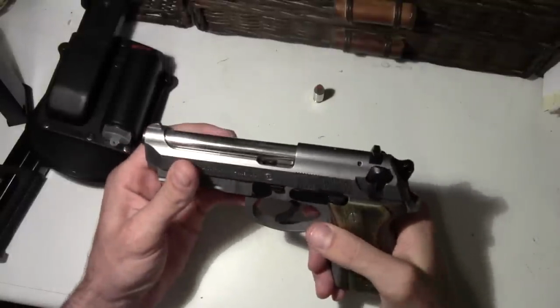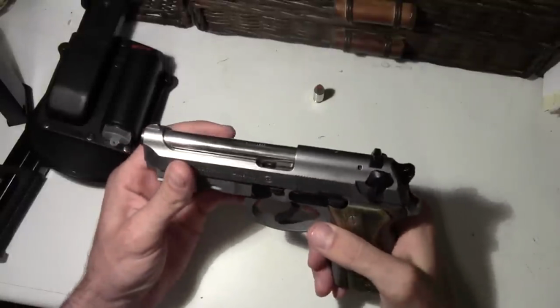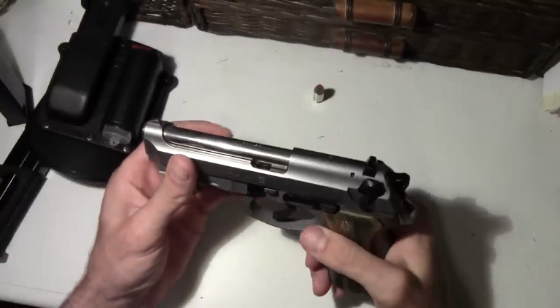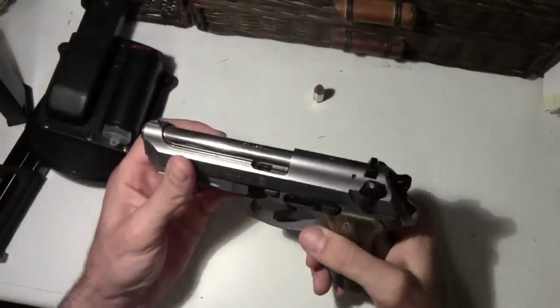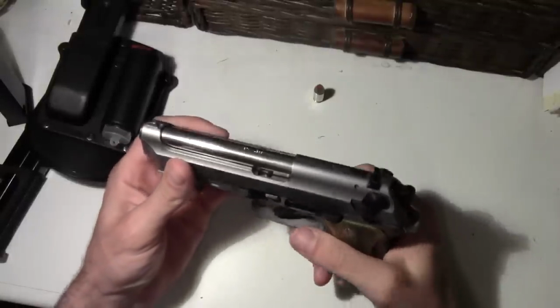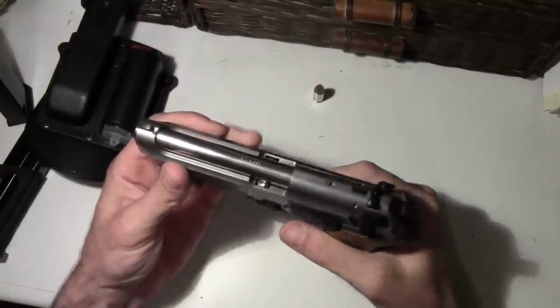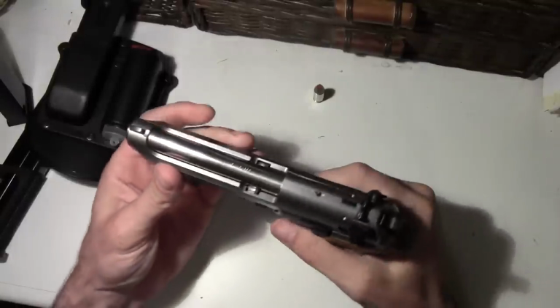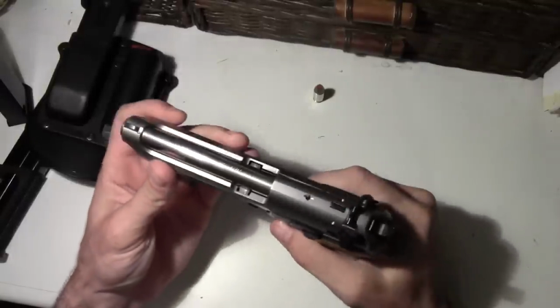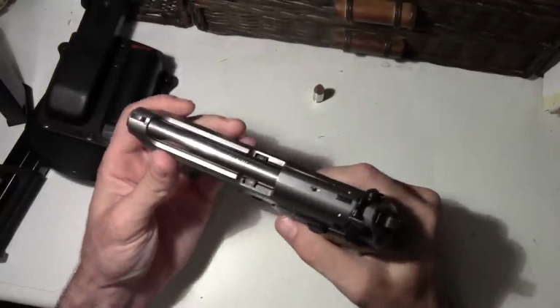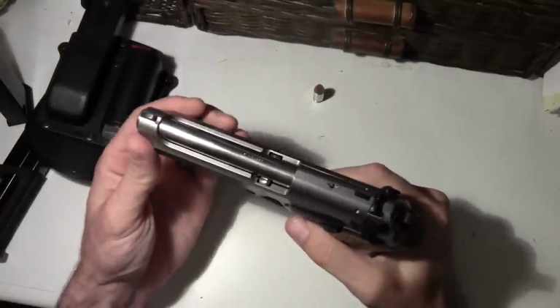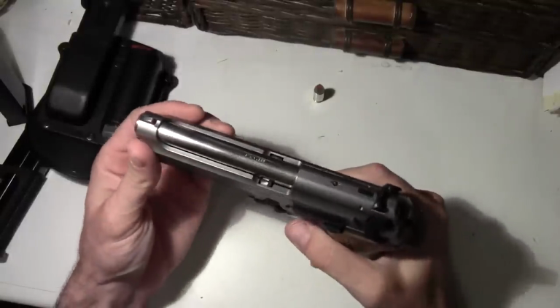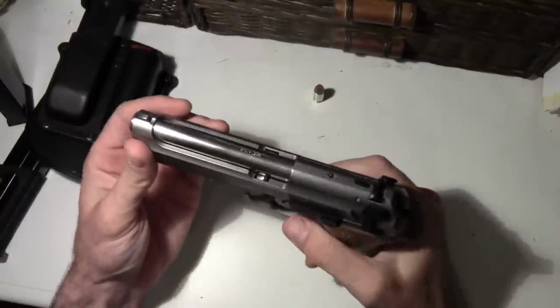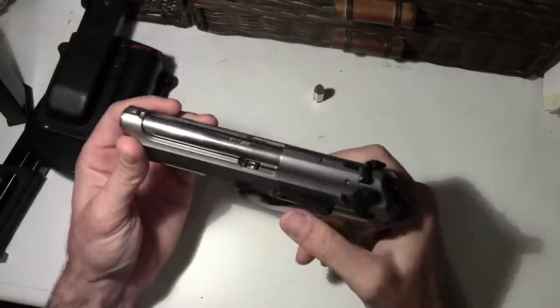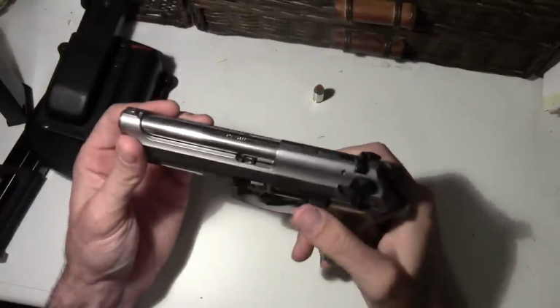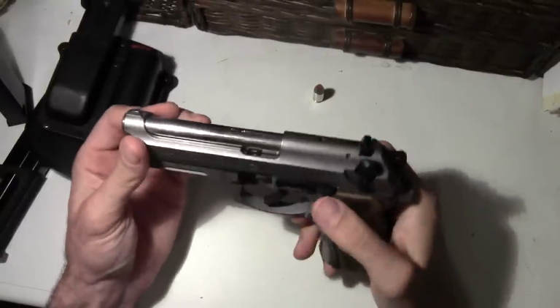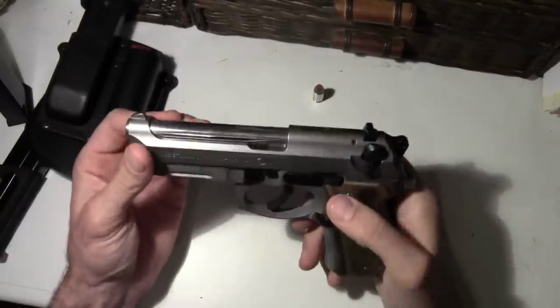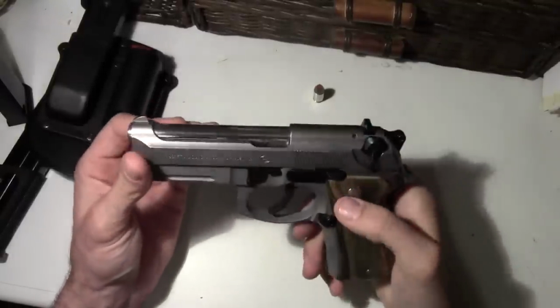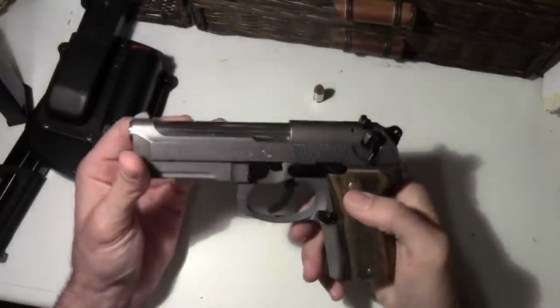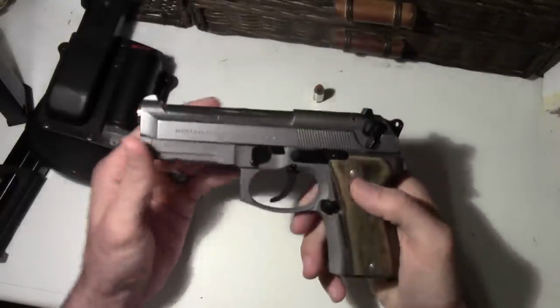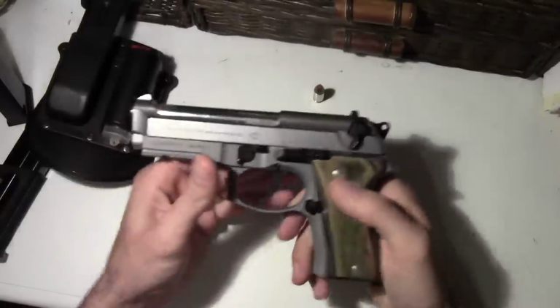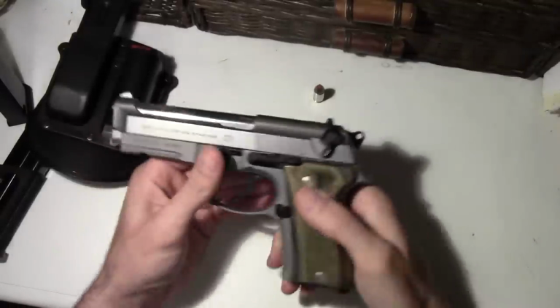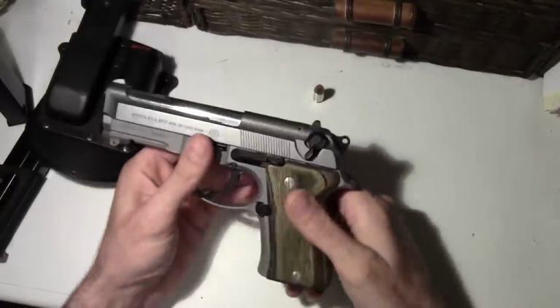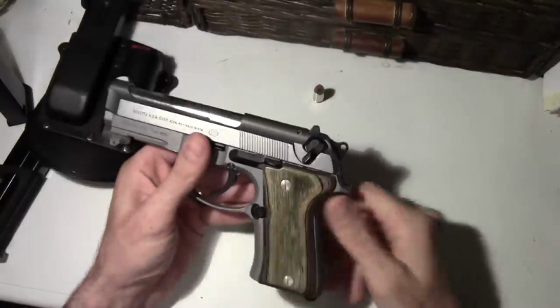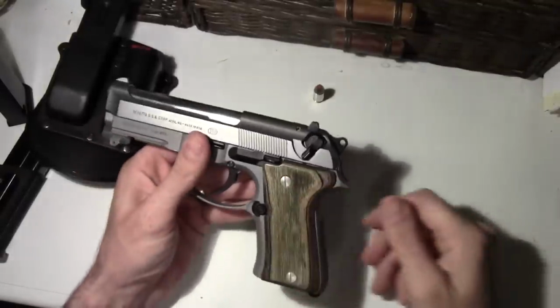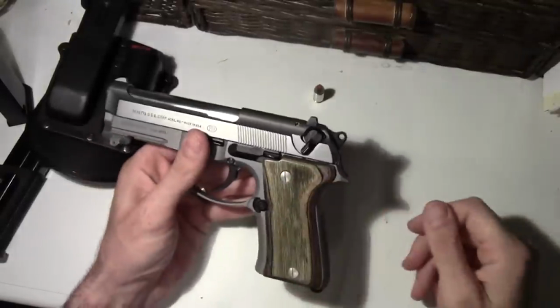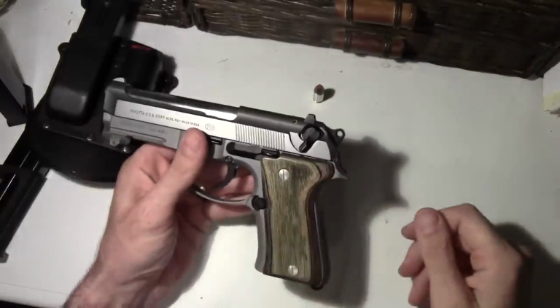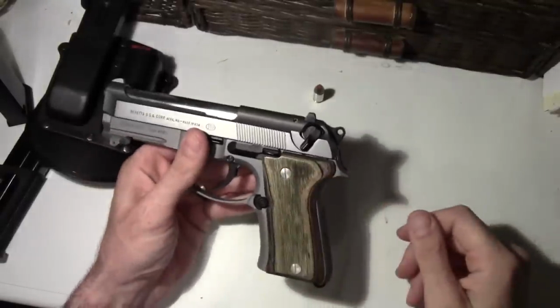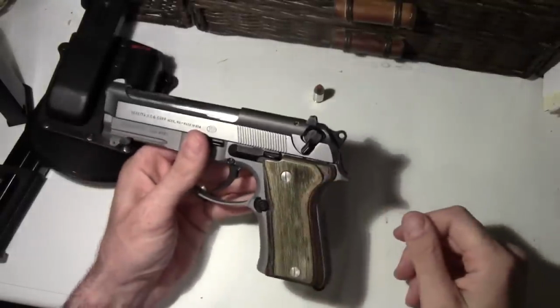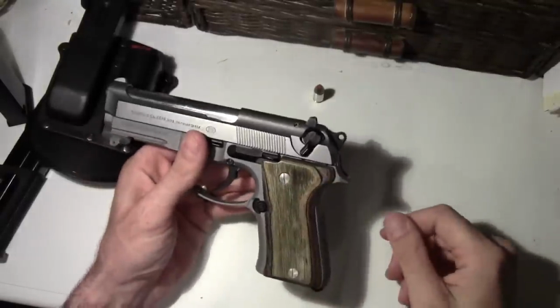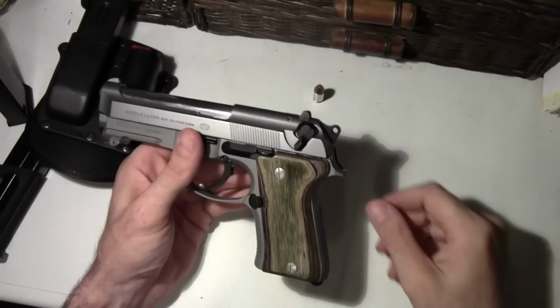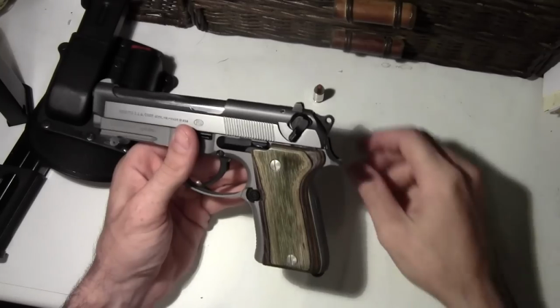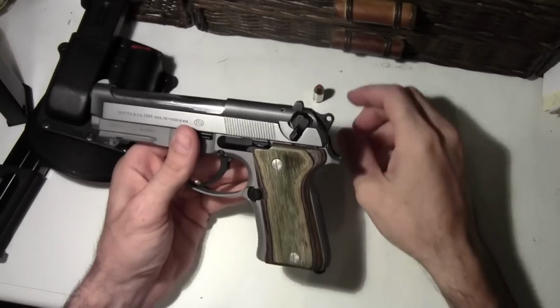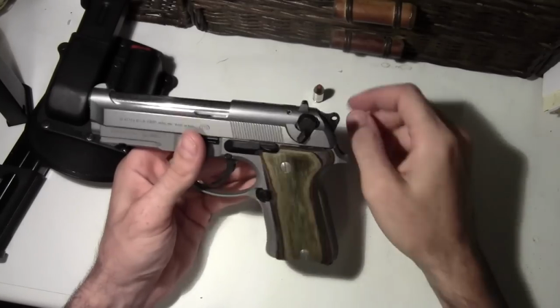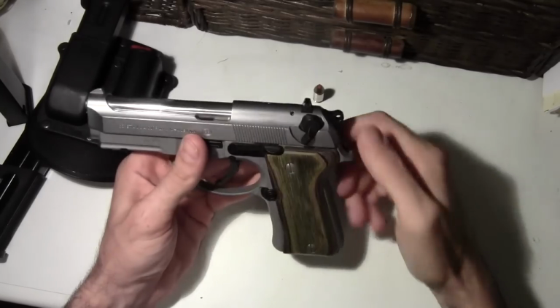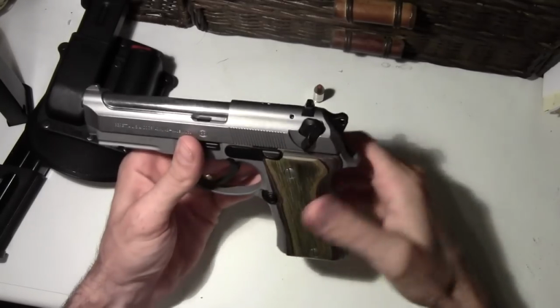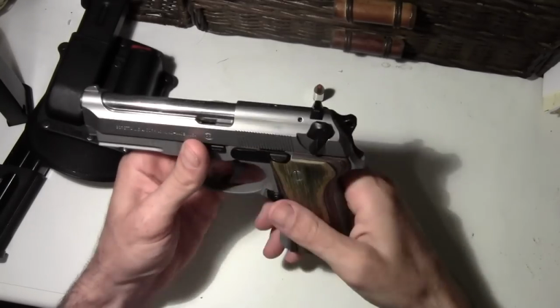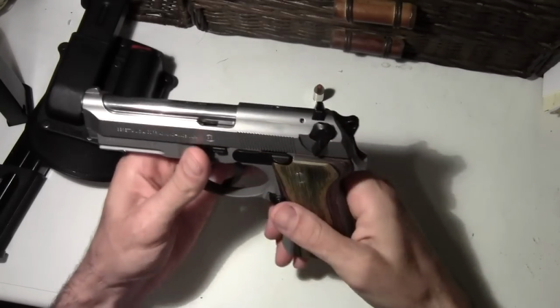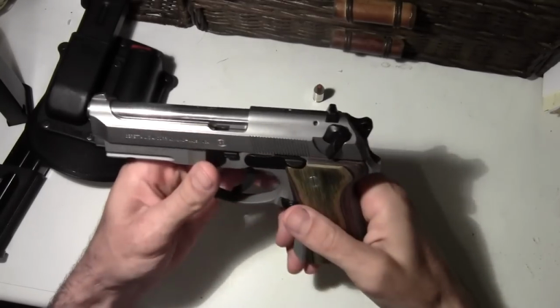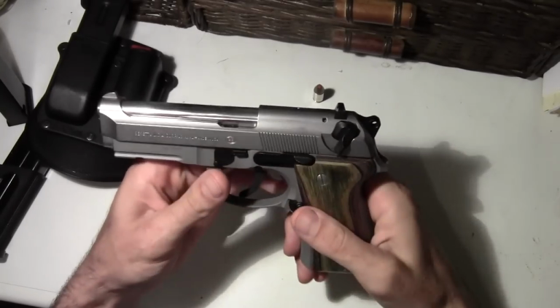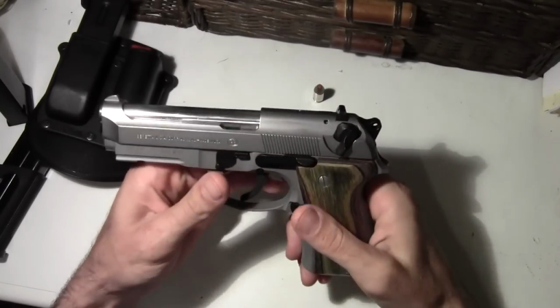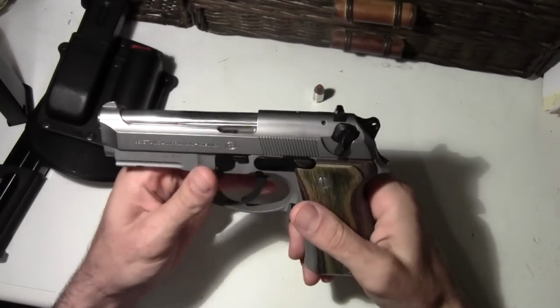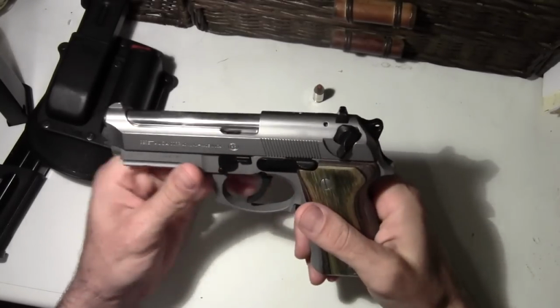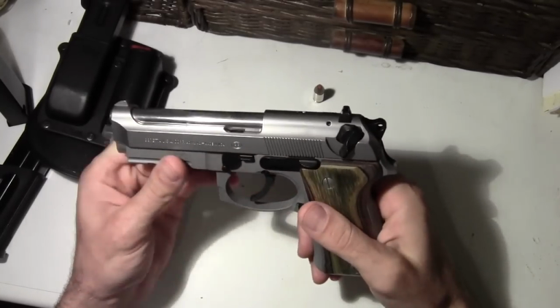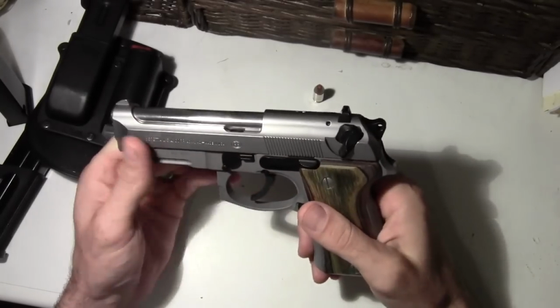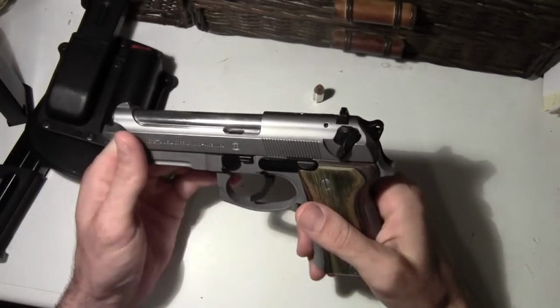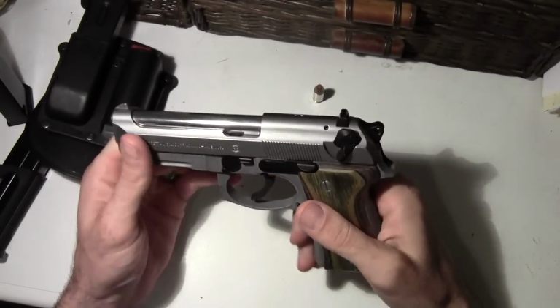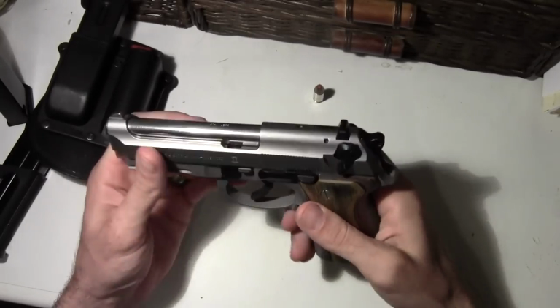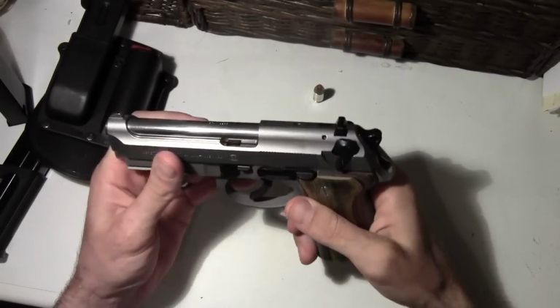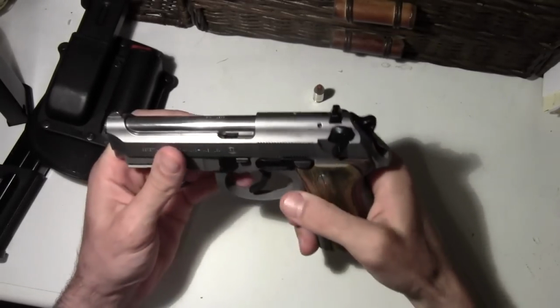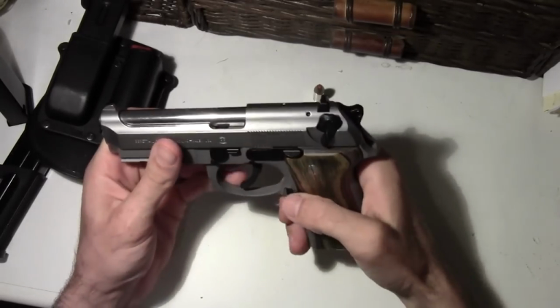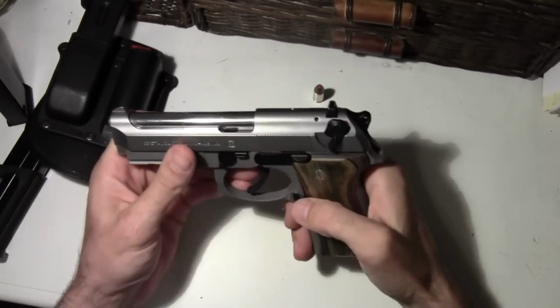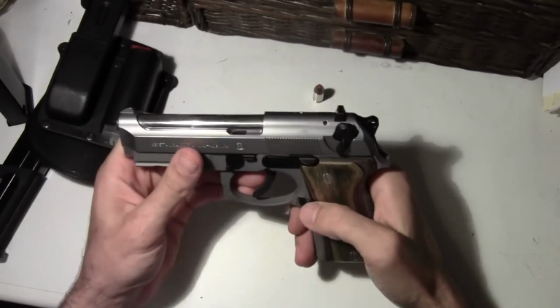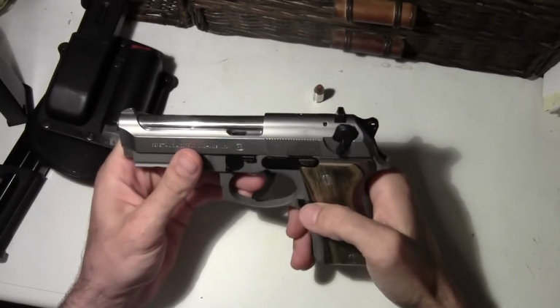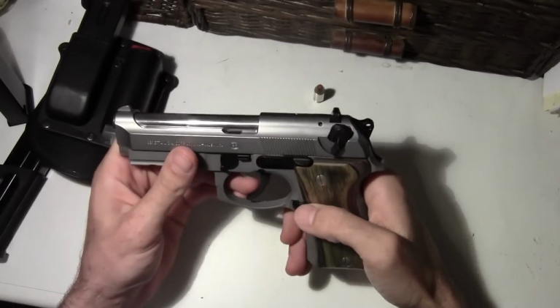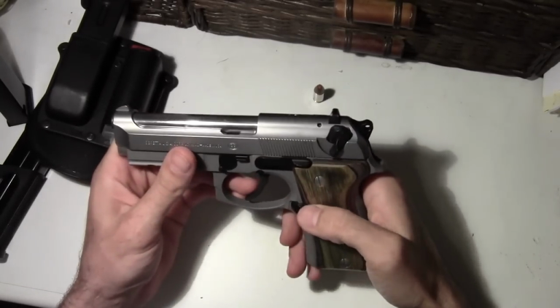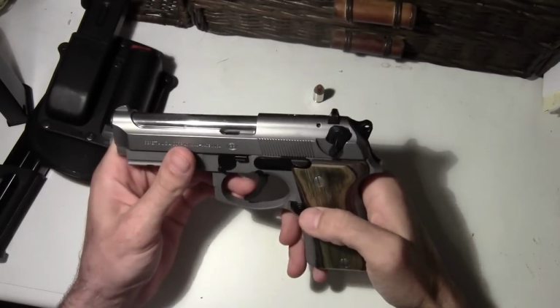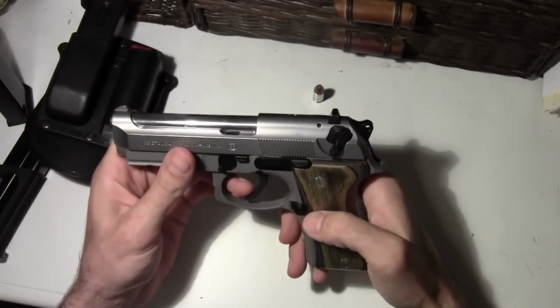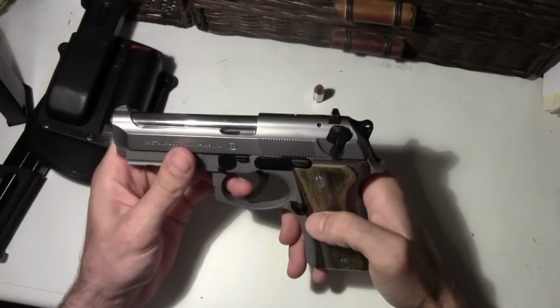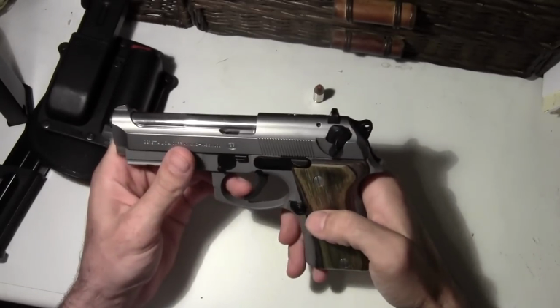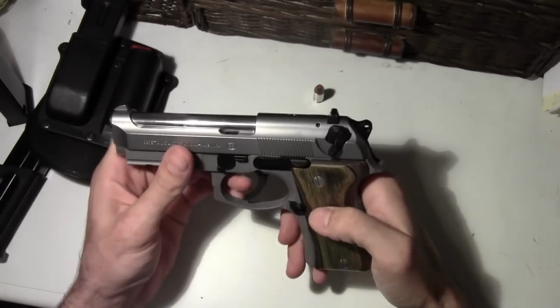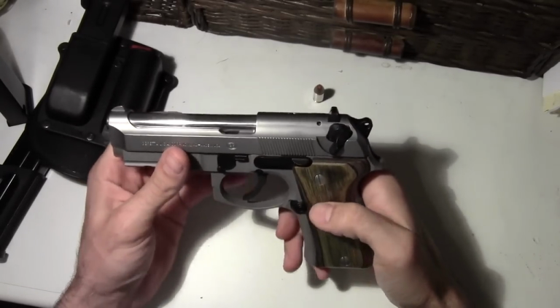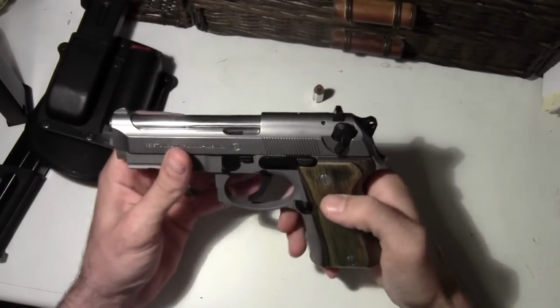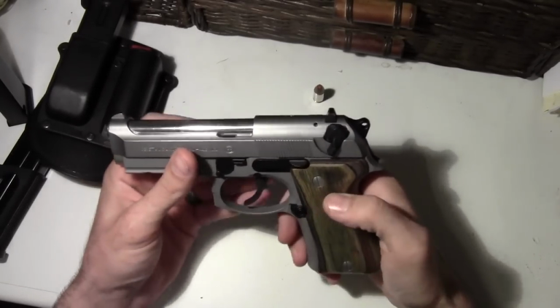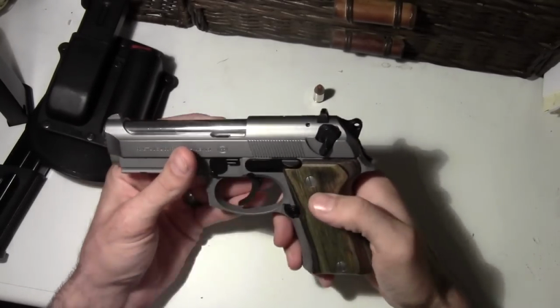Hey YouTube, Texas Slinger here. Wanted to show you my improvements on my Beretta 92 Compact.